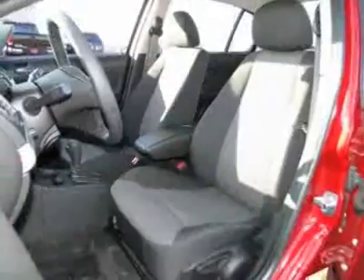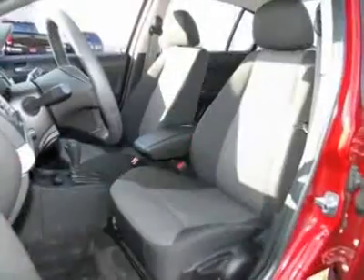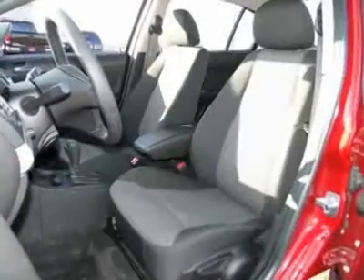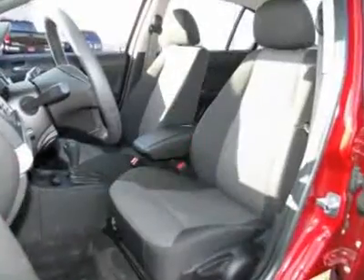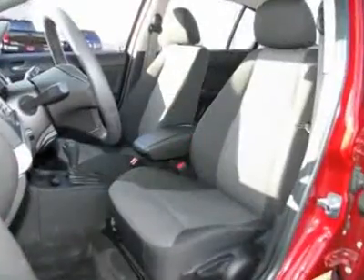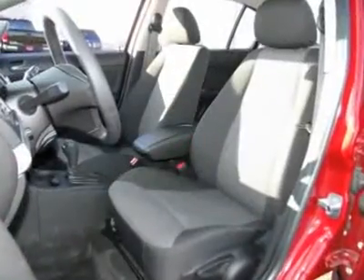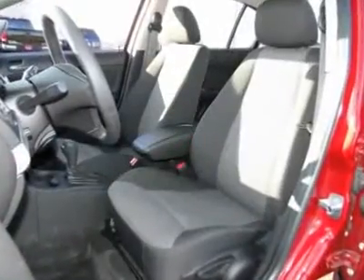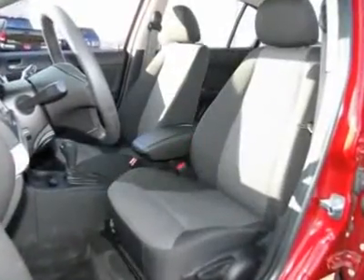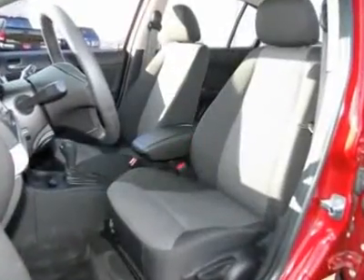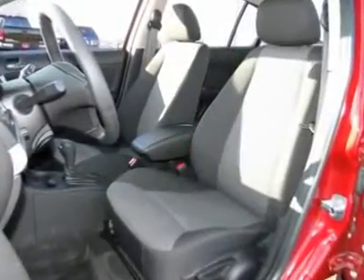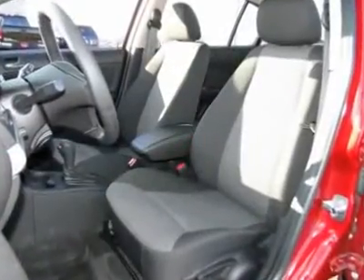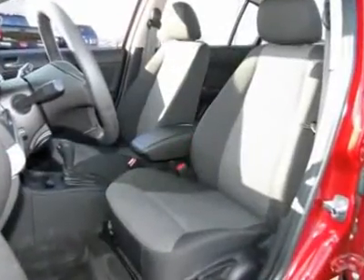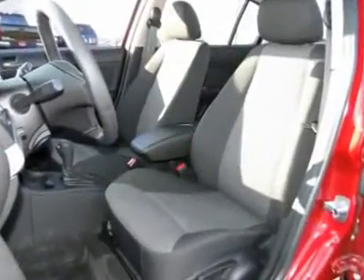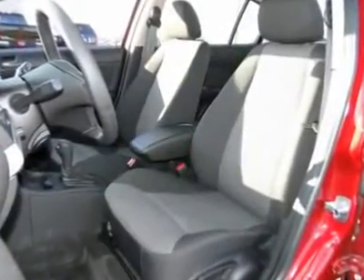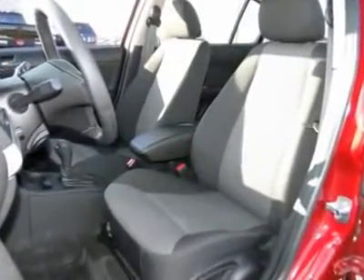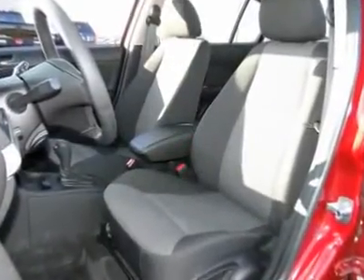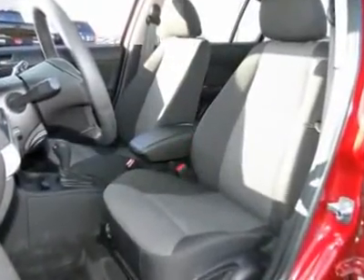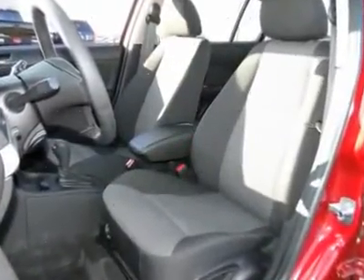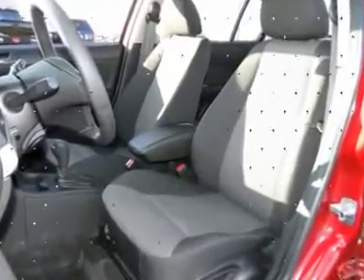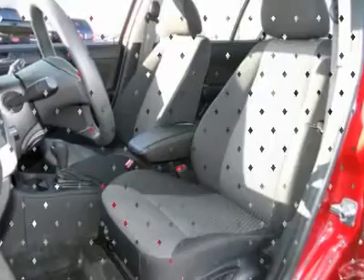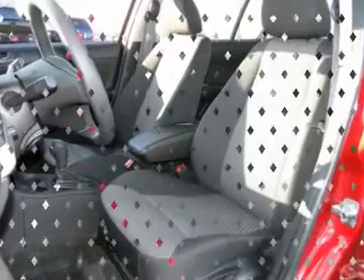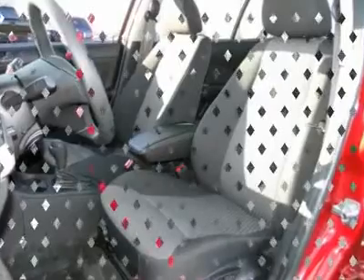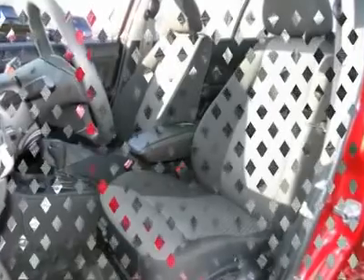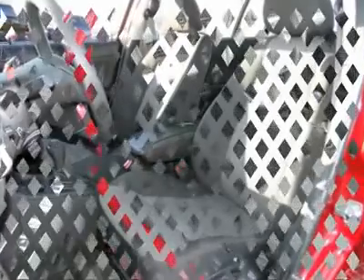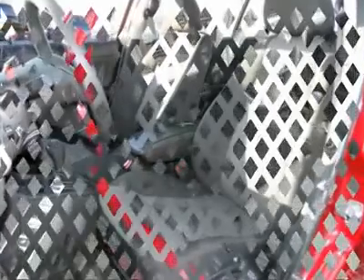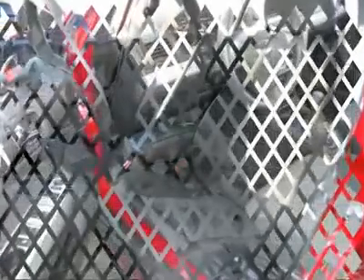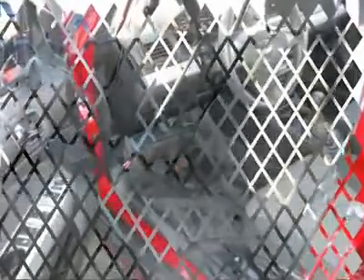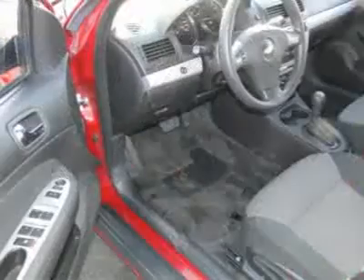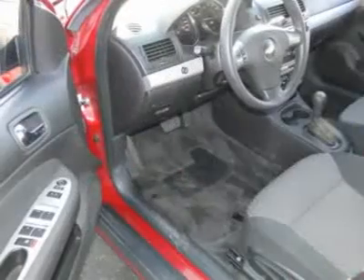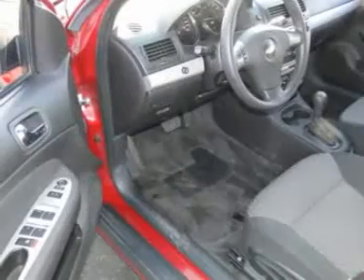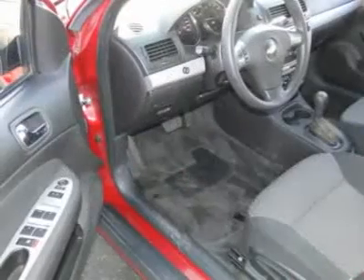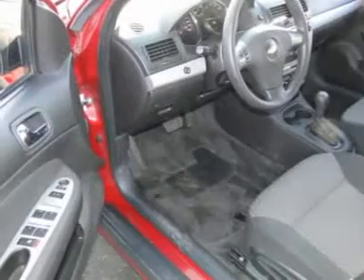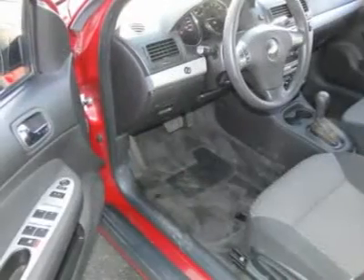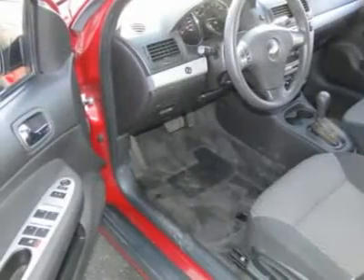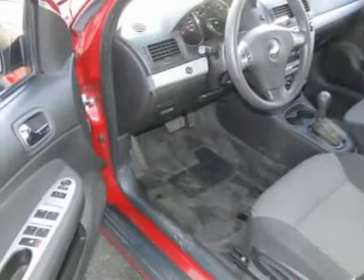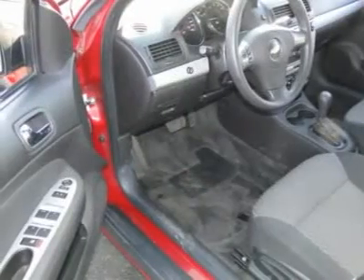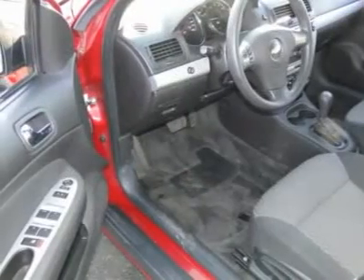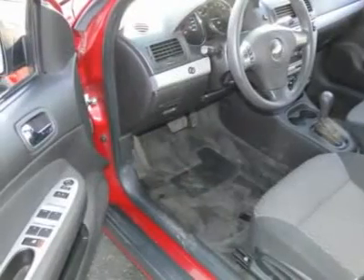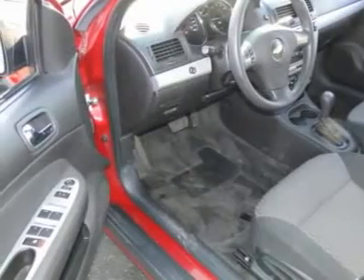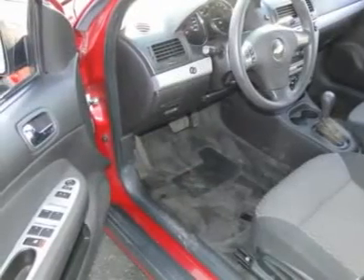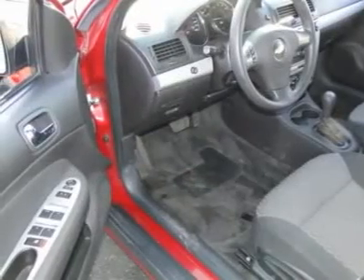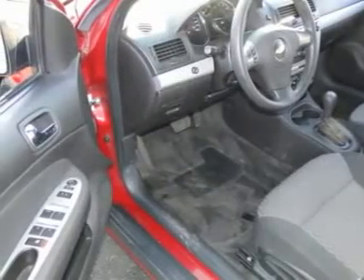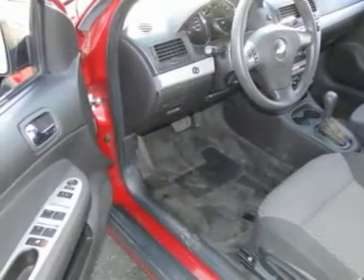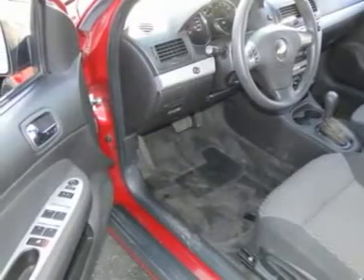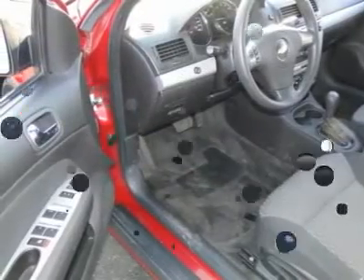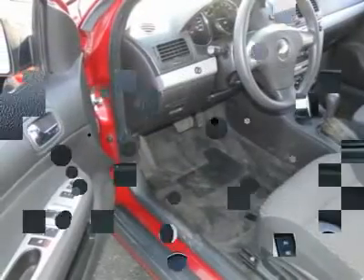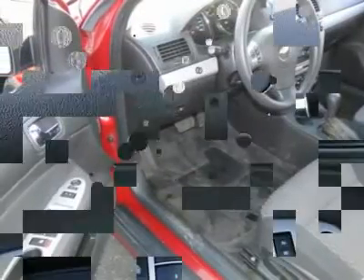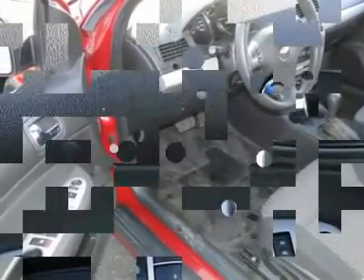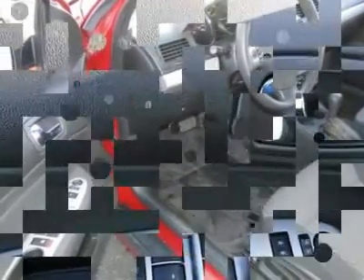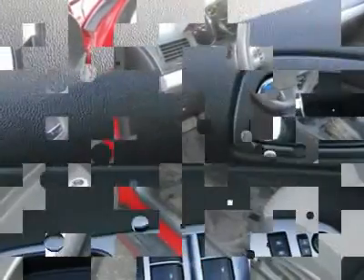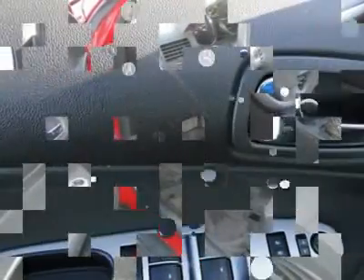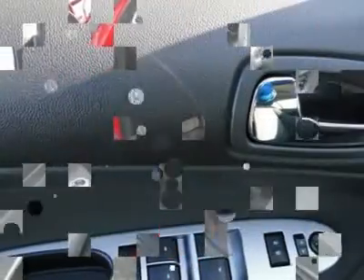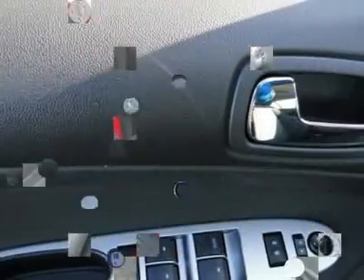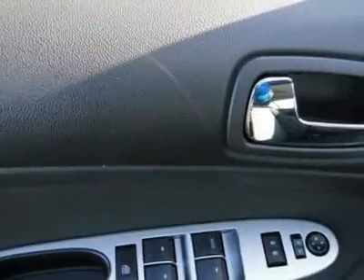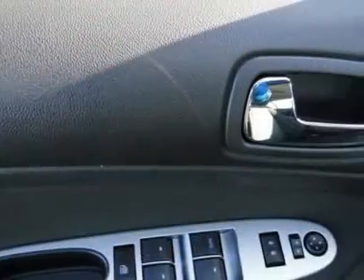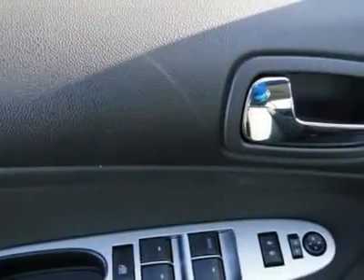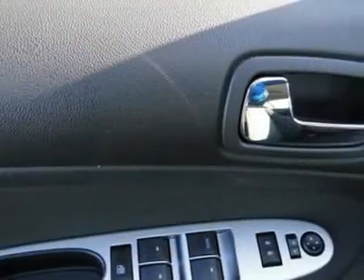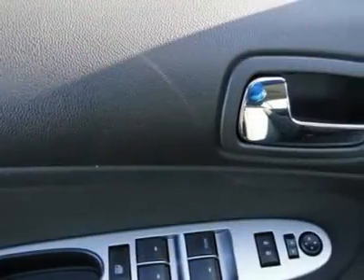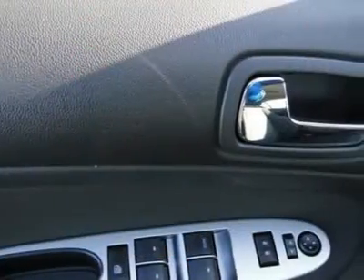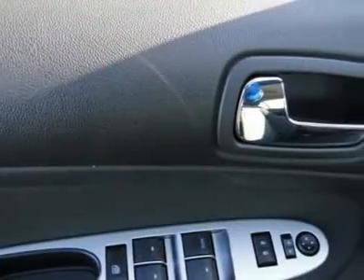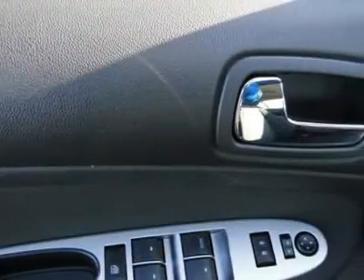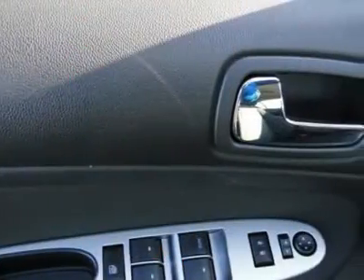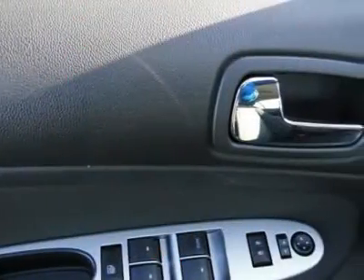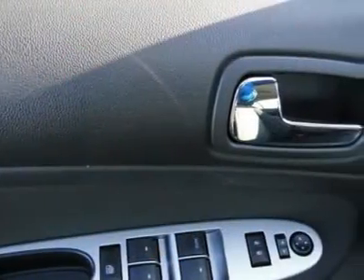Aluminum wheels, AM-FM stereo radio, front wheel drive, rear defrost, and center armrest.